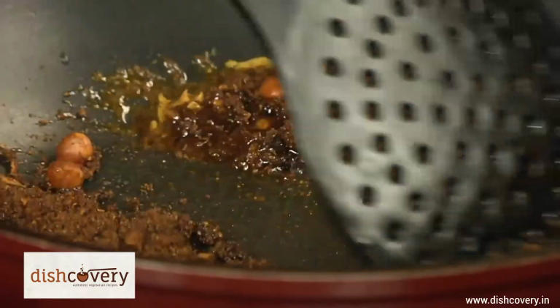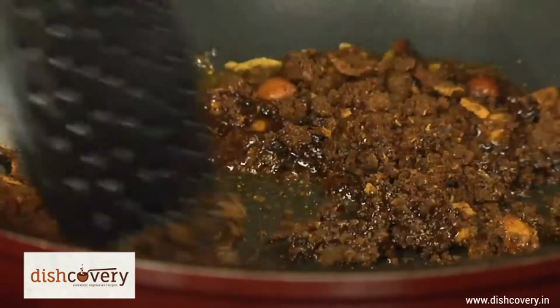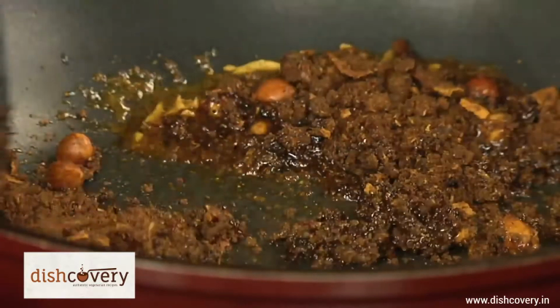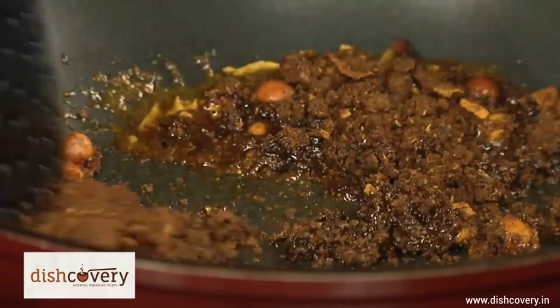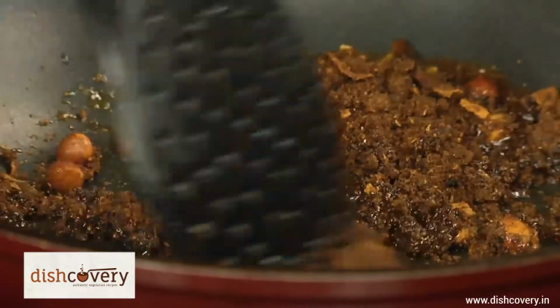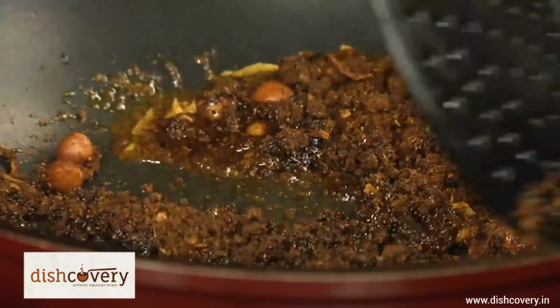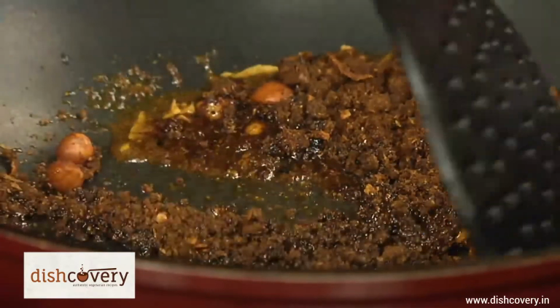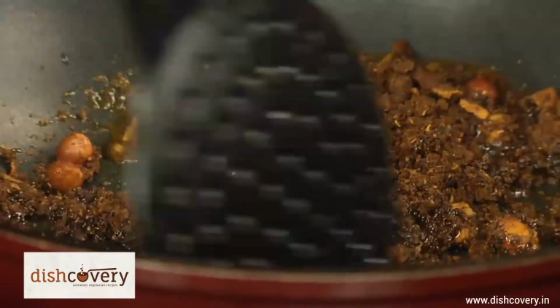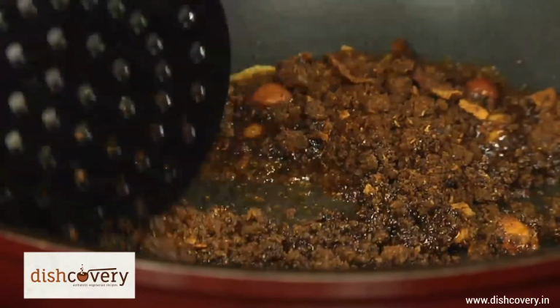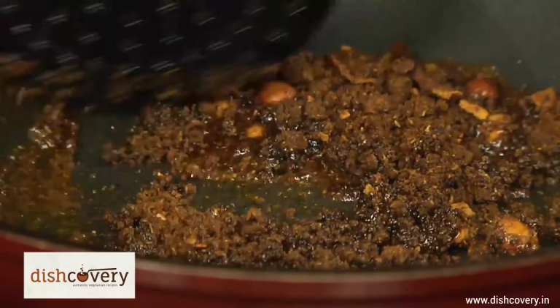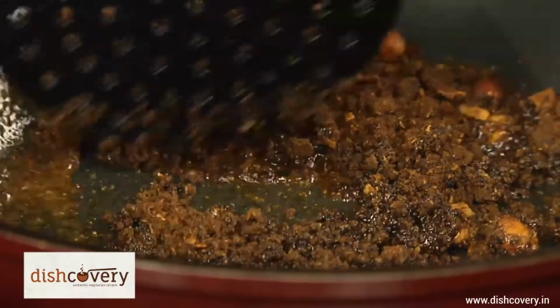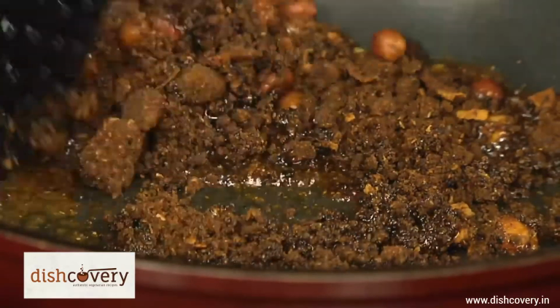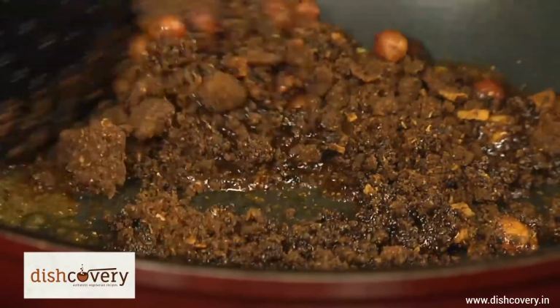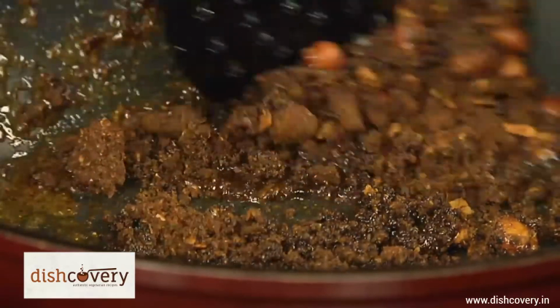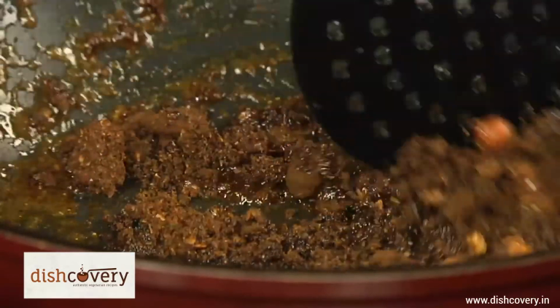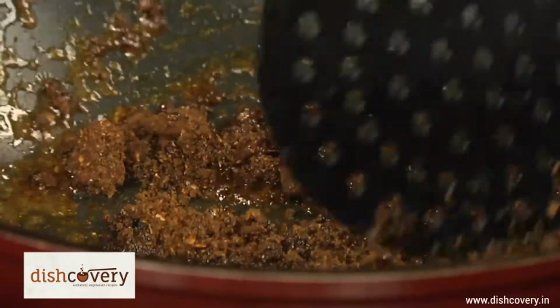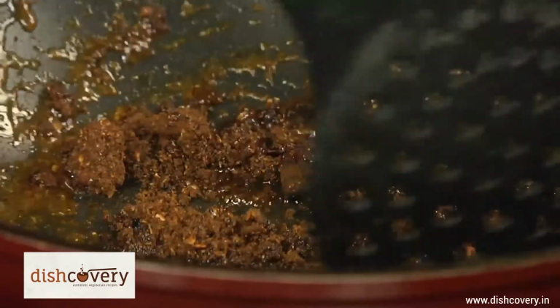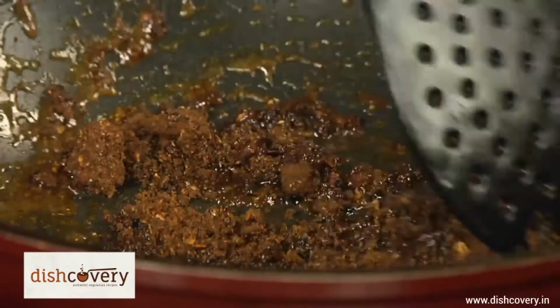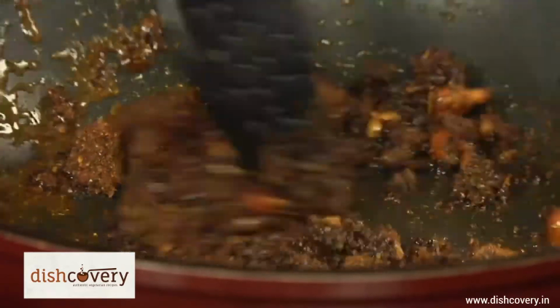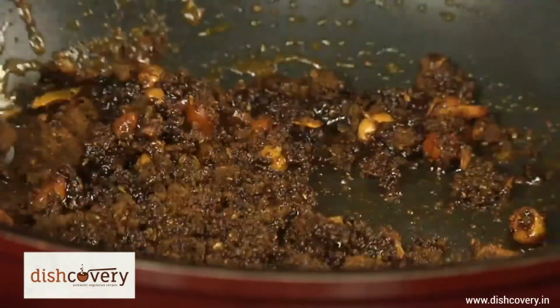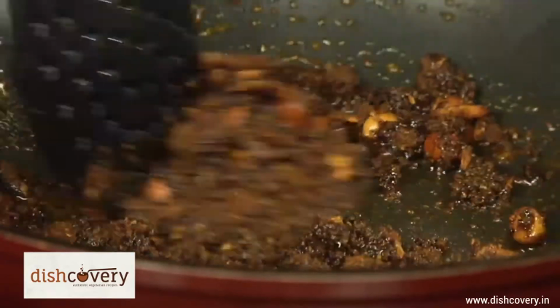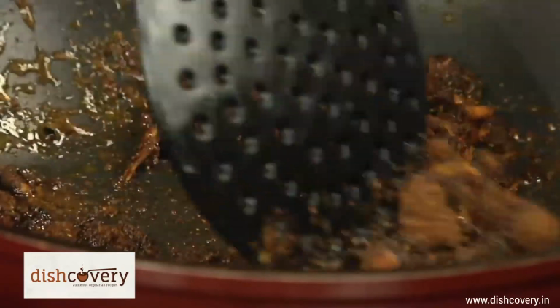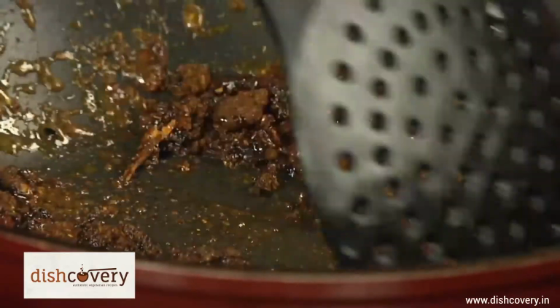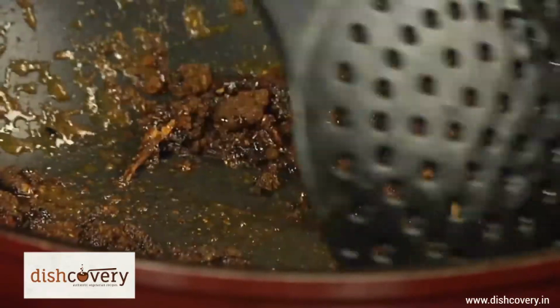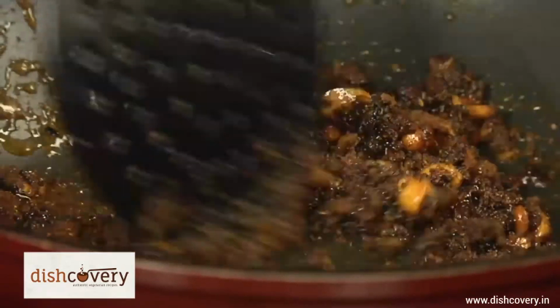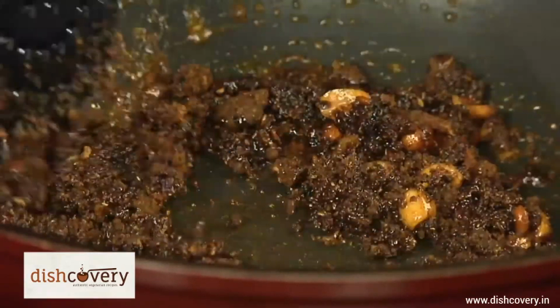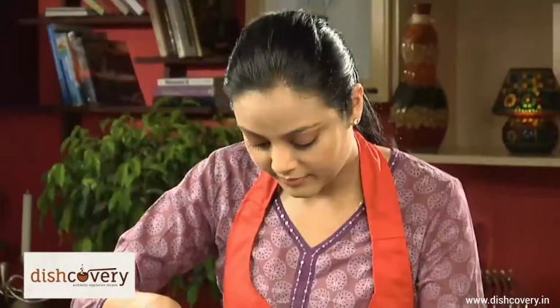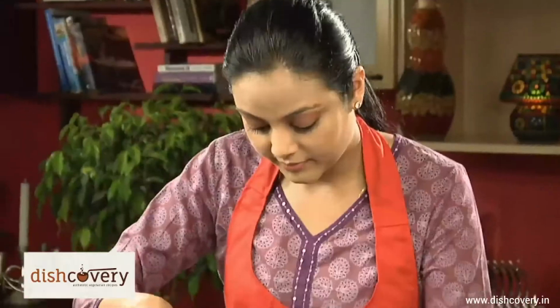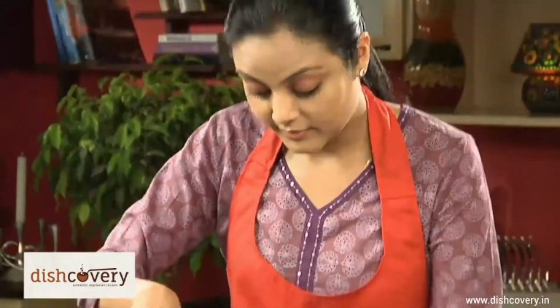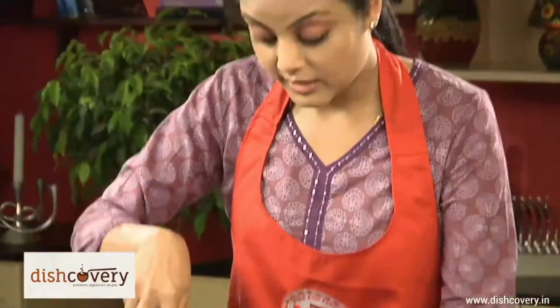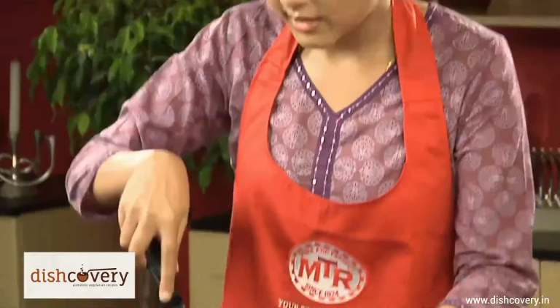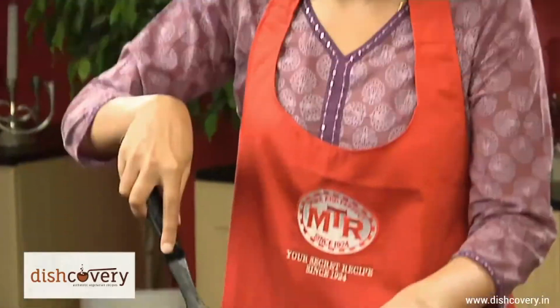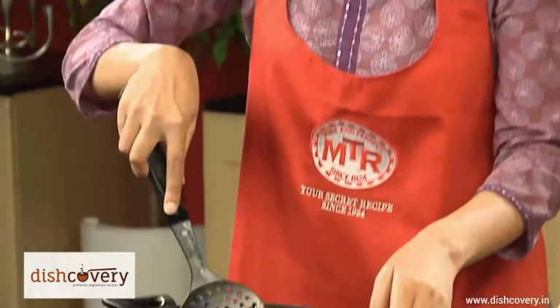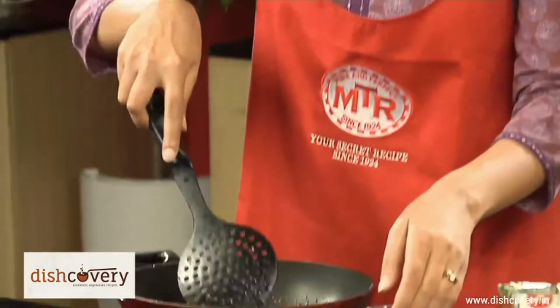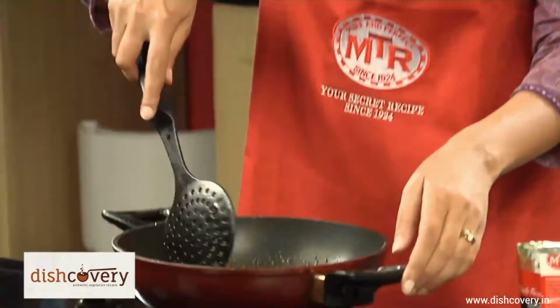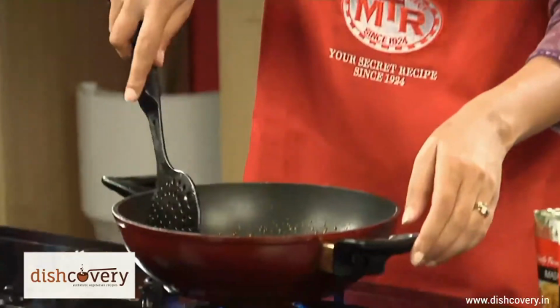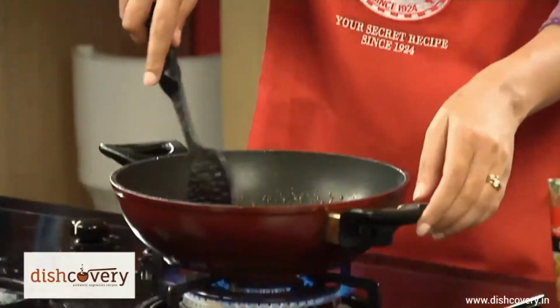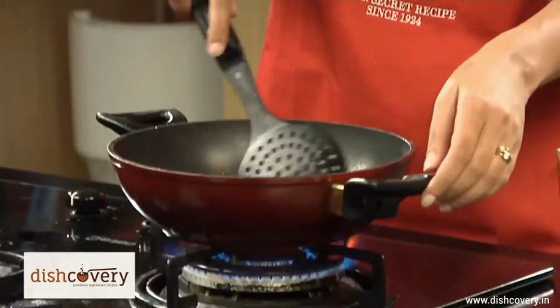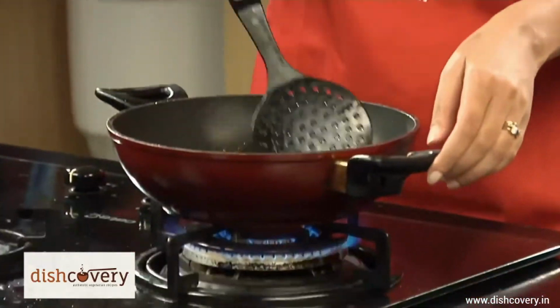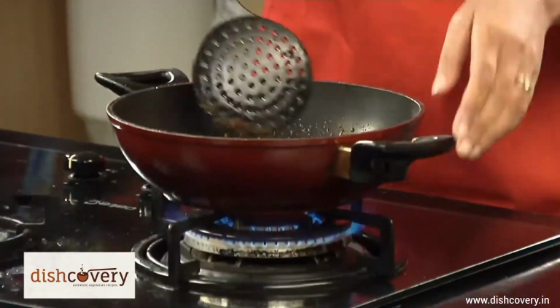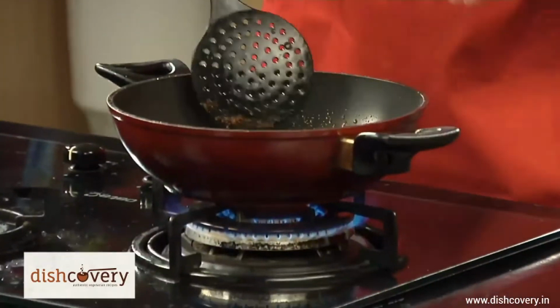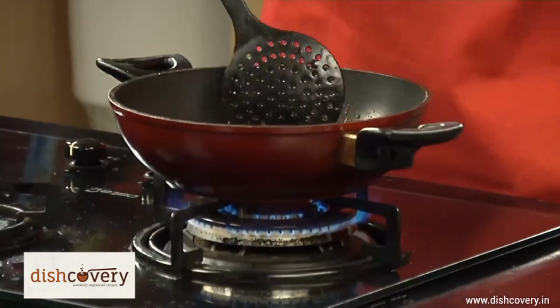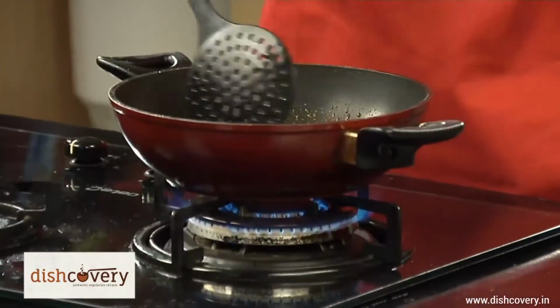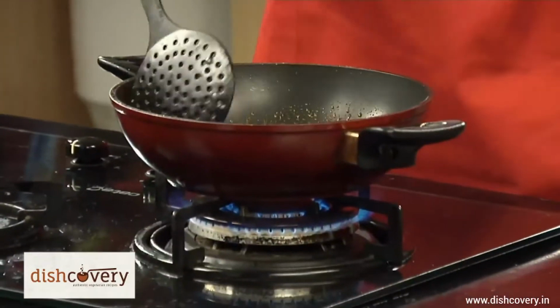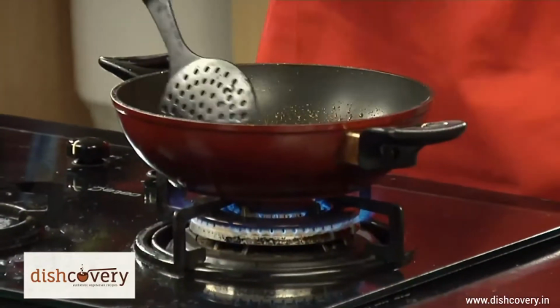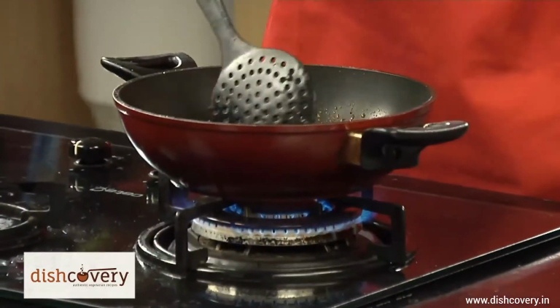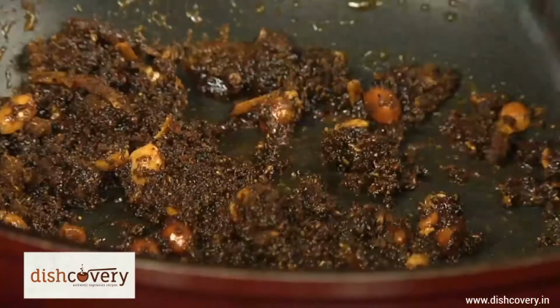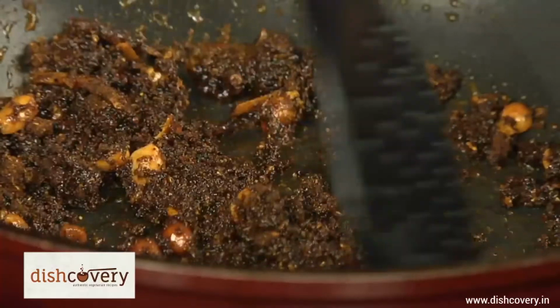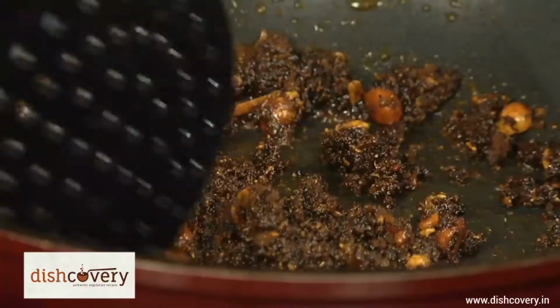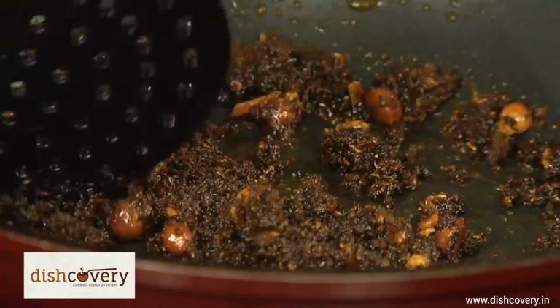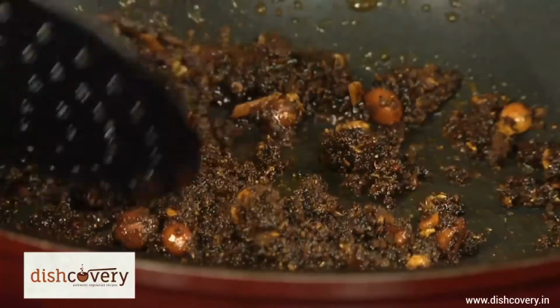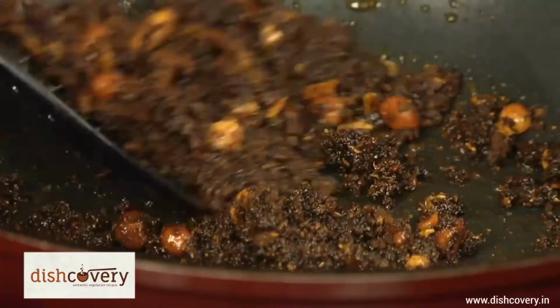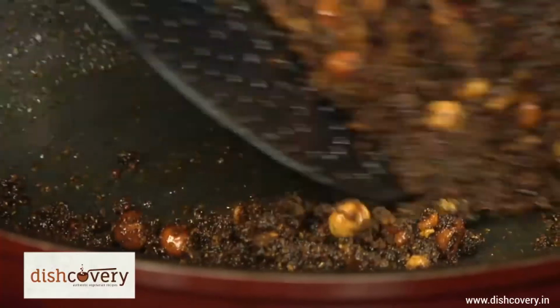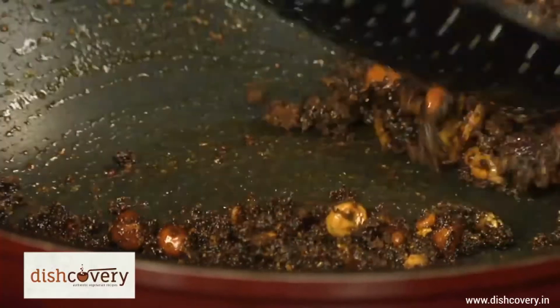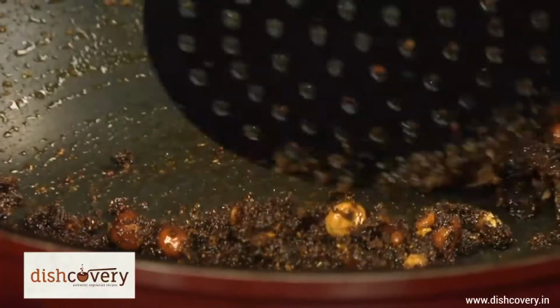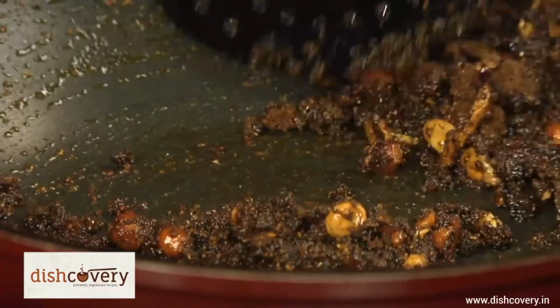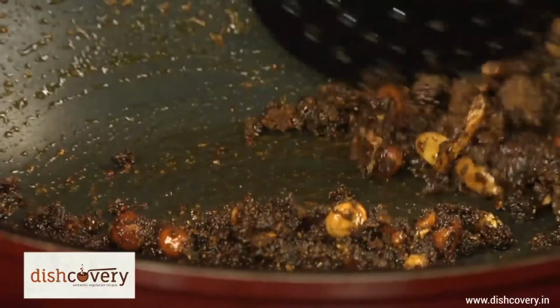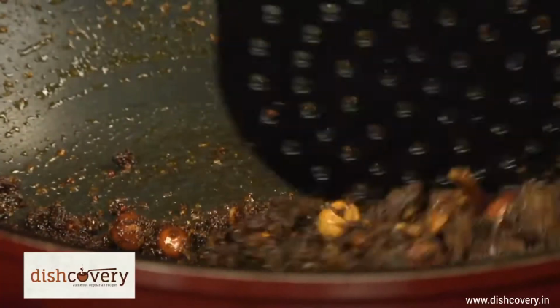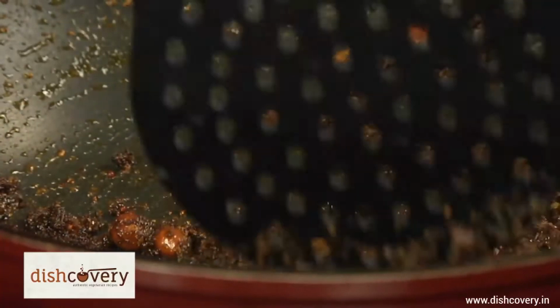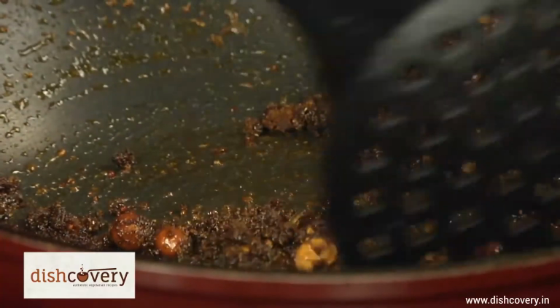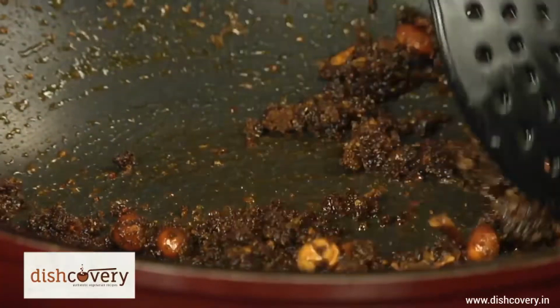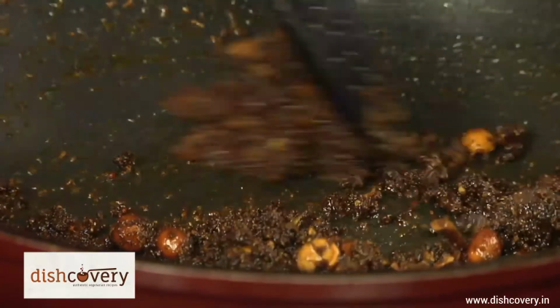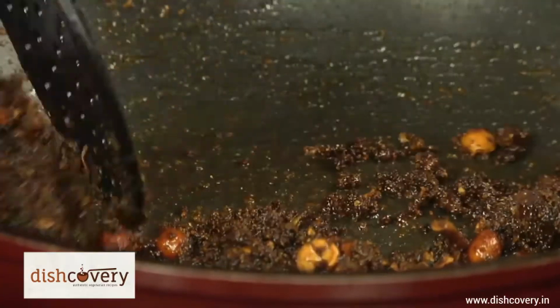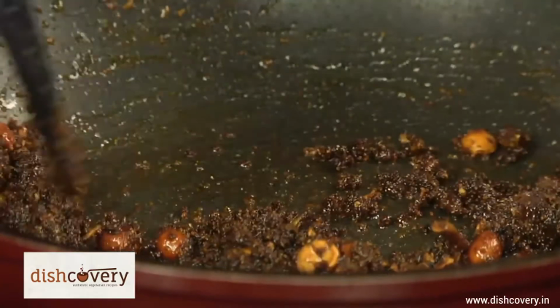Just sauté it a little. It's smelling amazing. I can get all the flavours — the tamarind, the hing, everything.